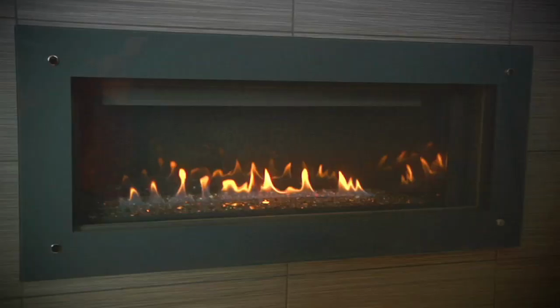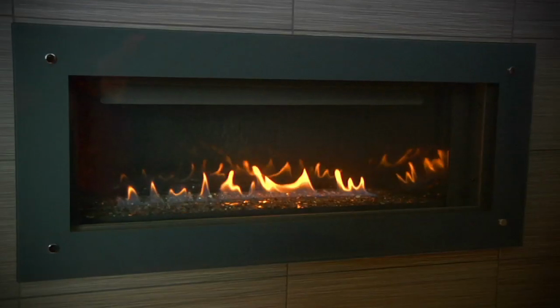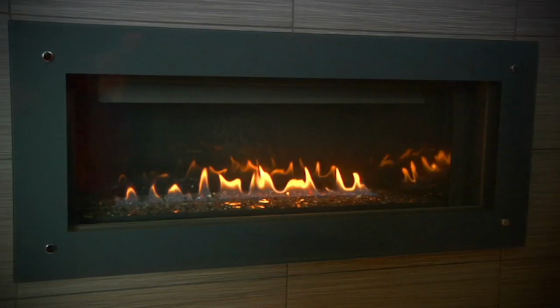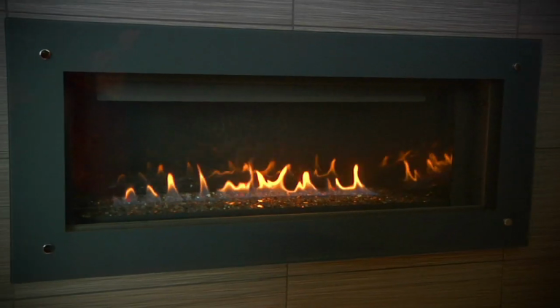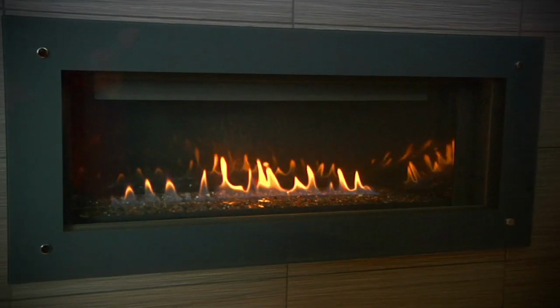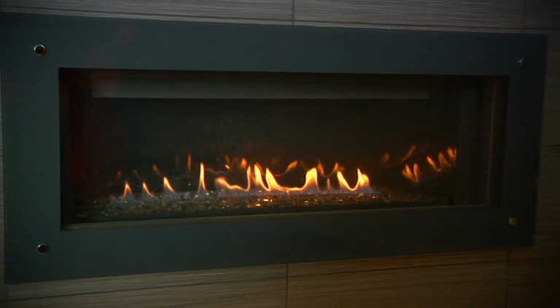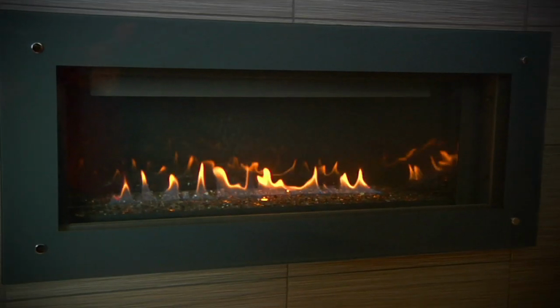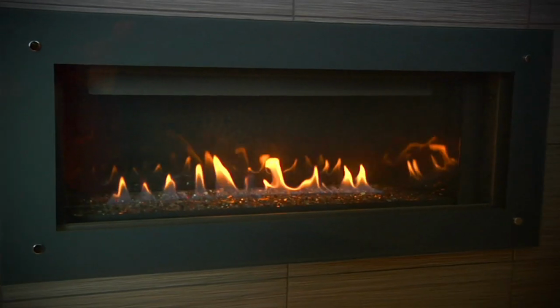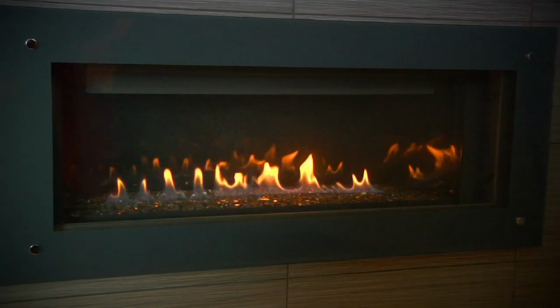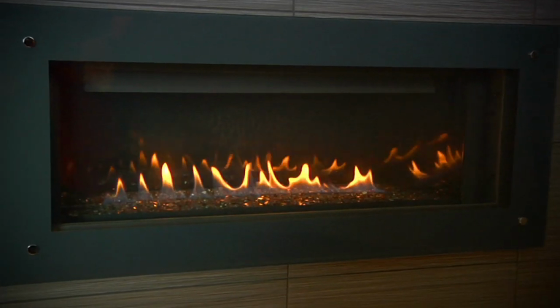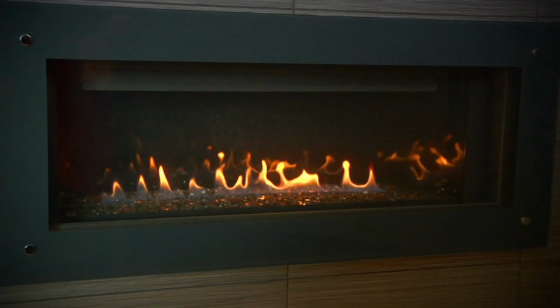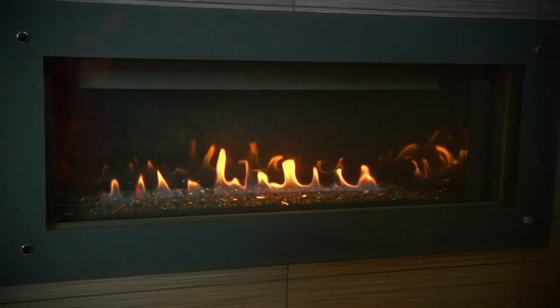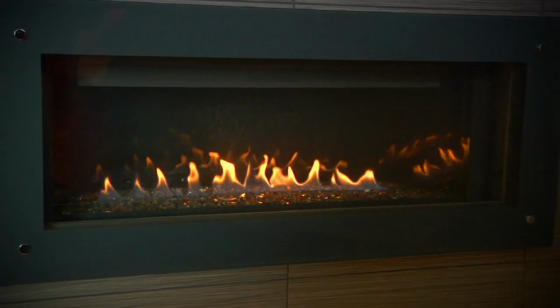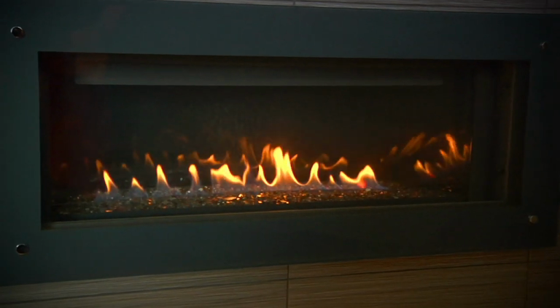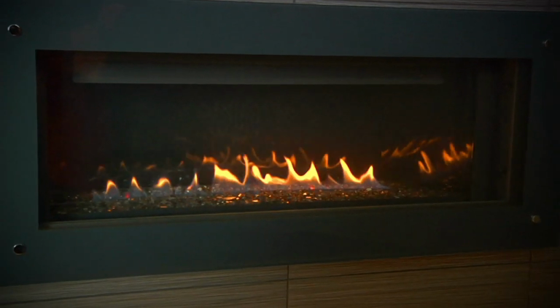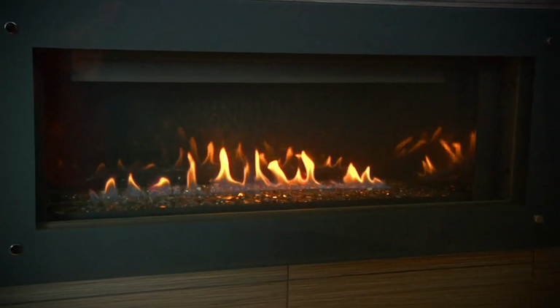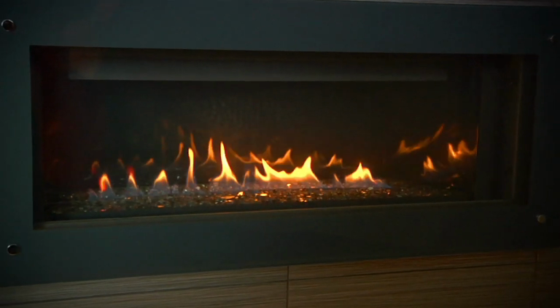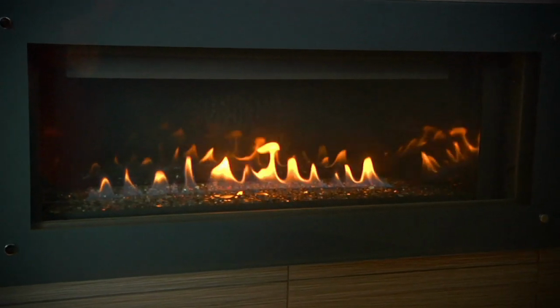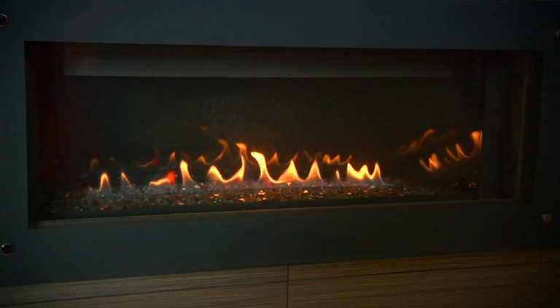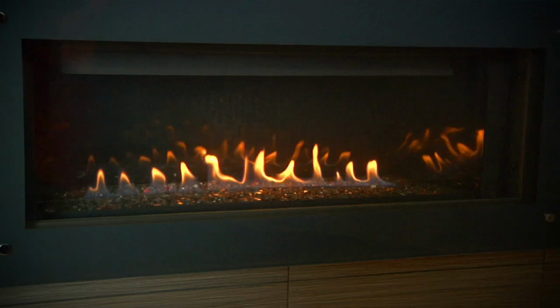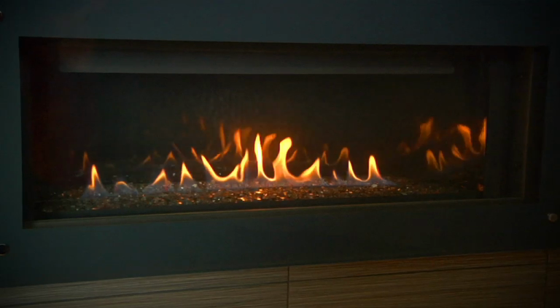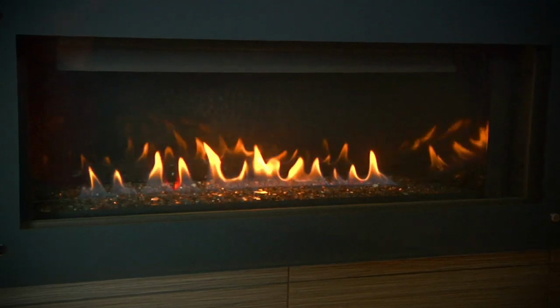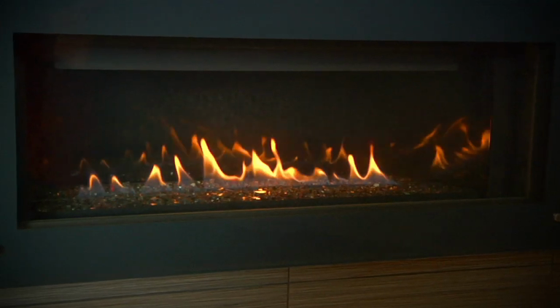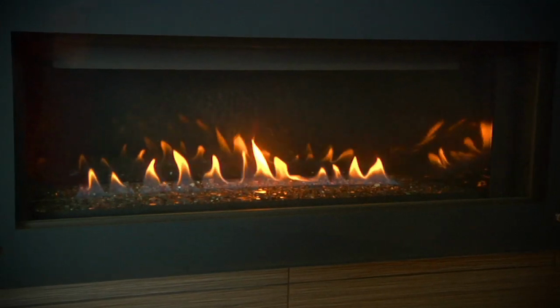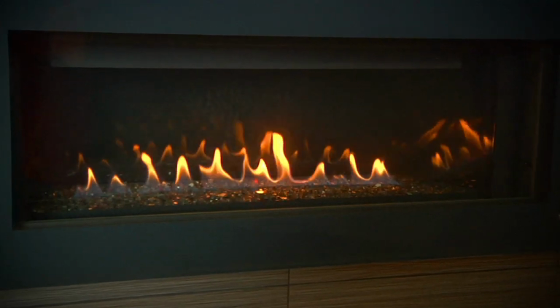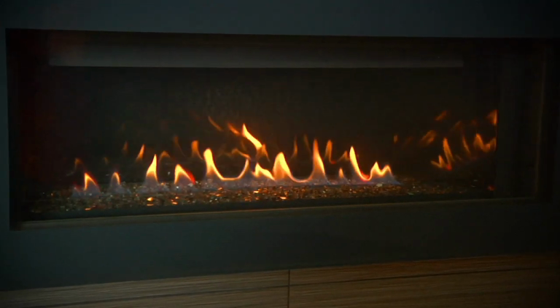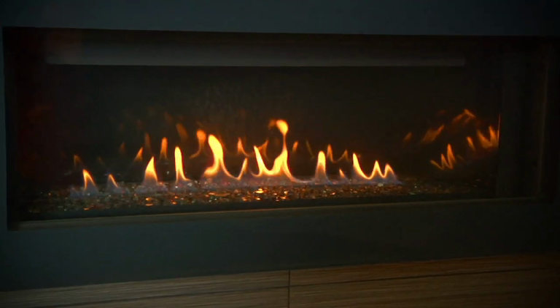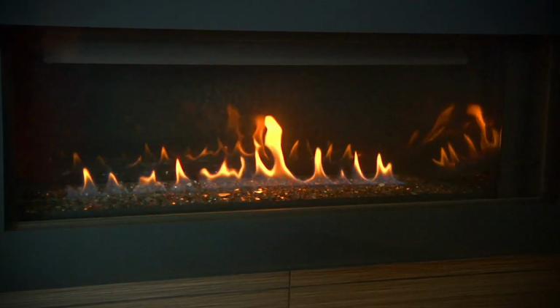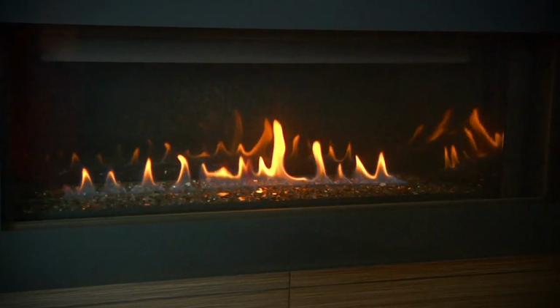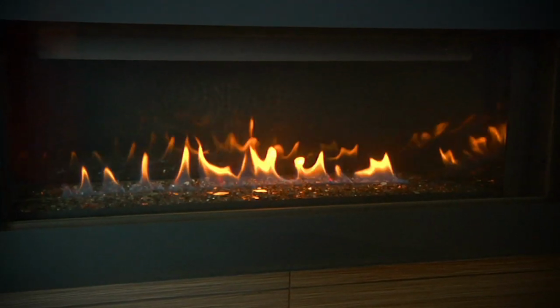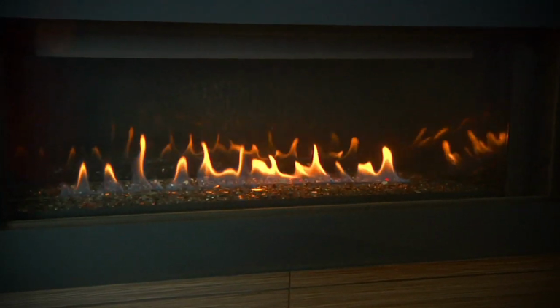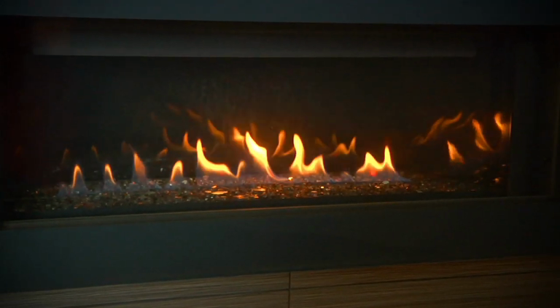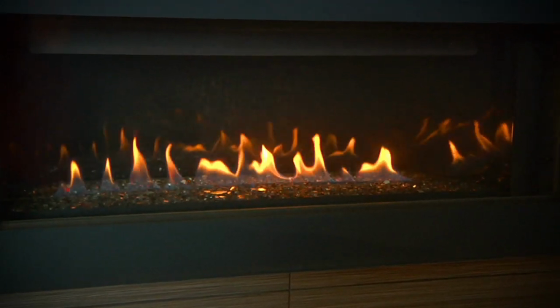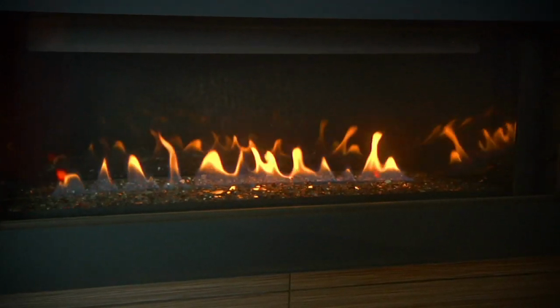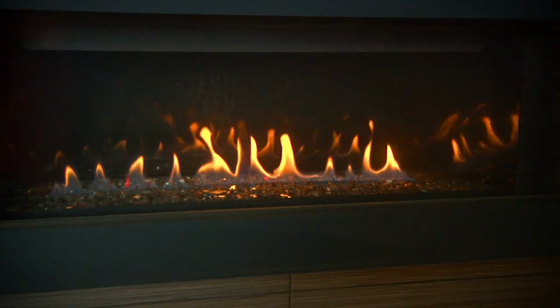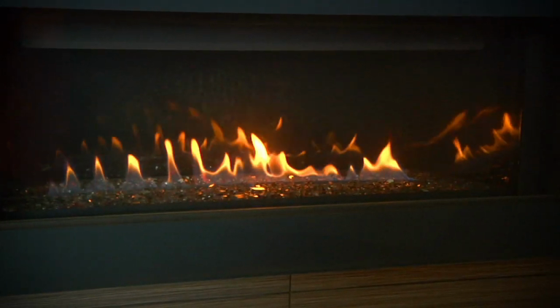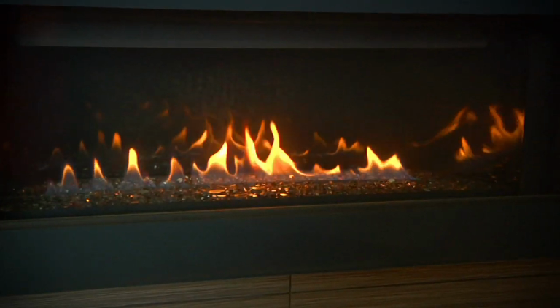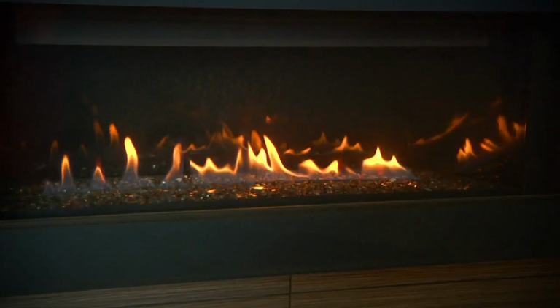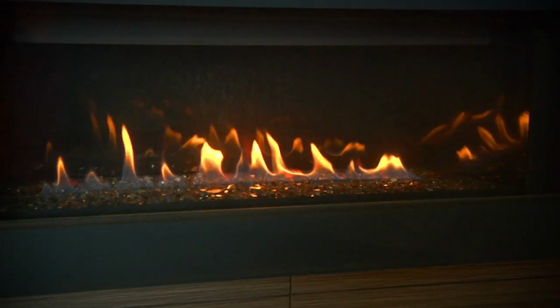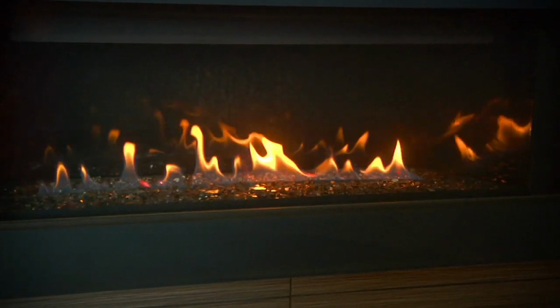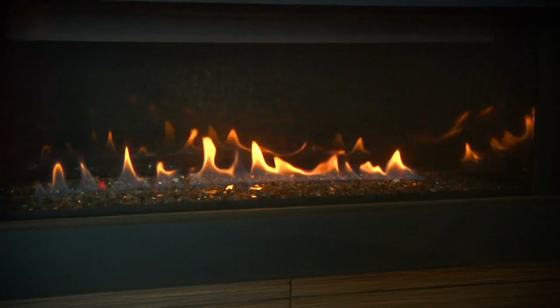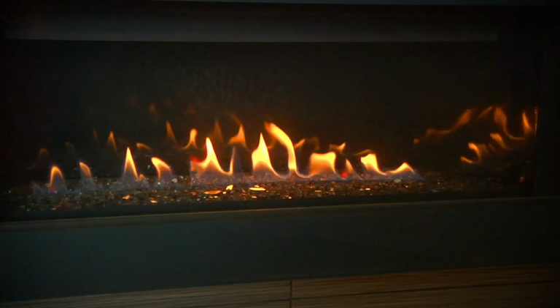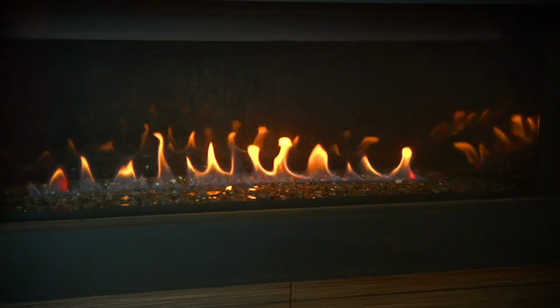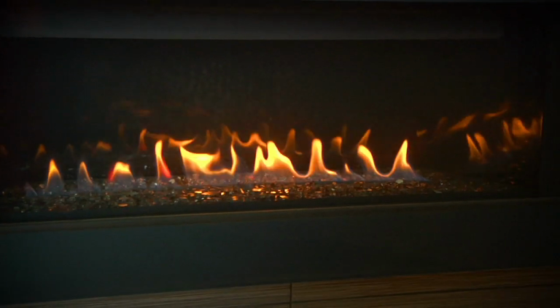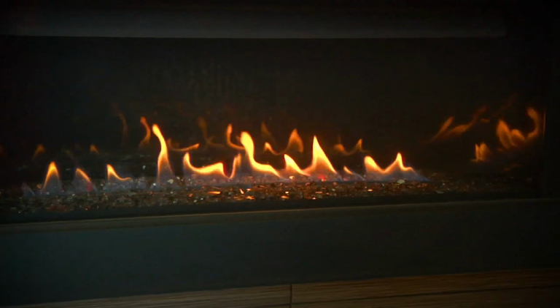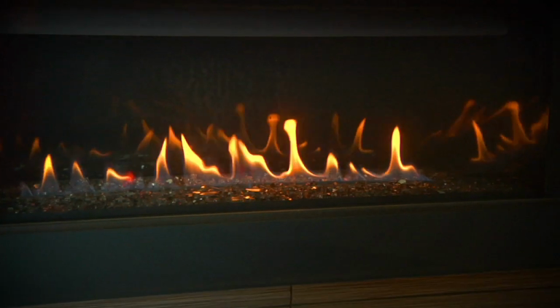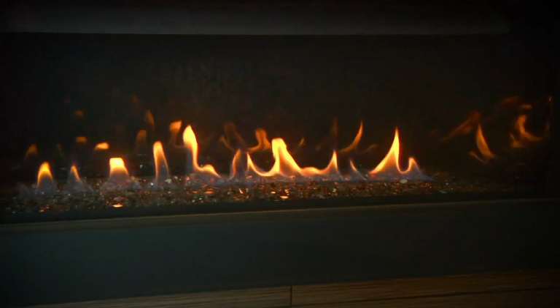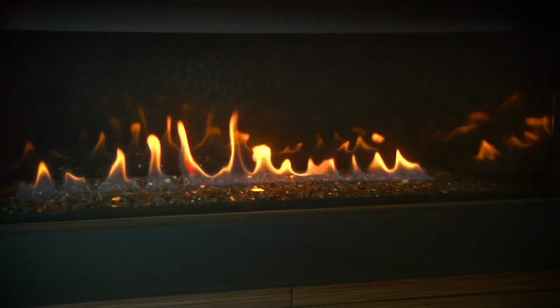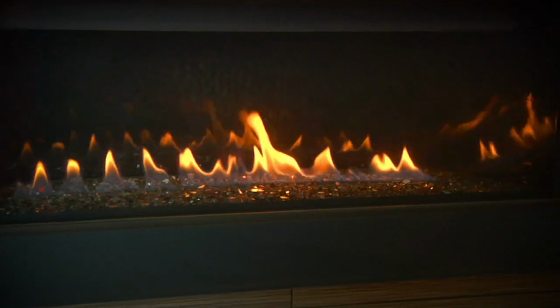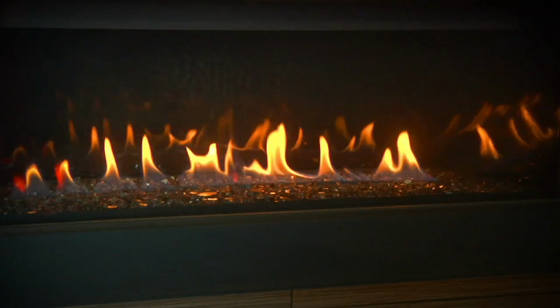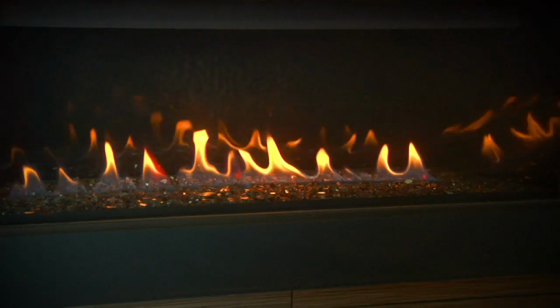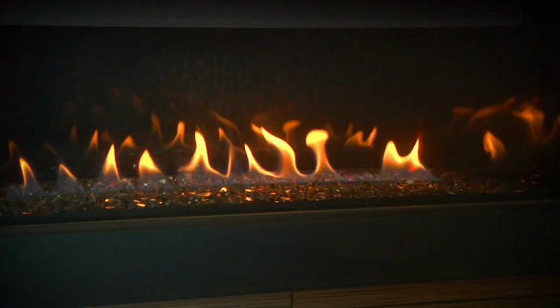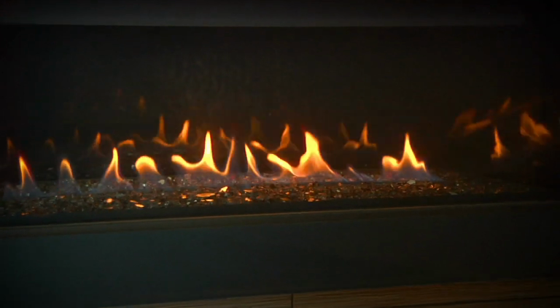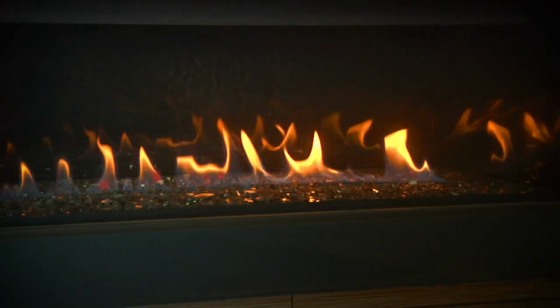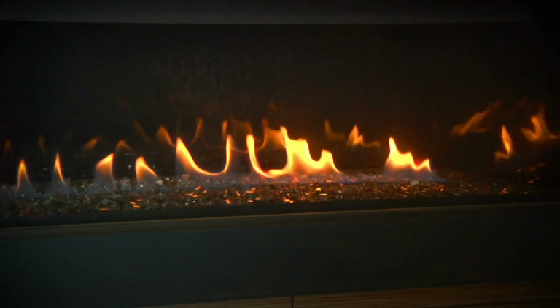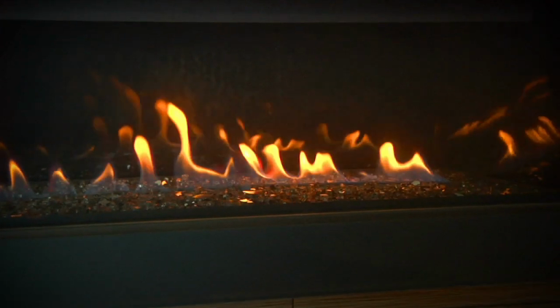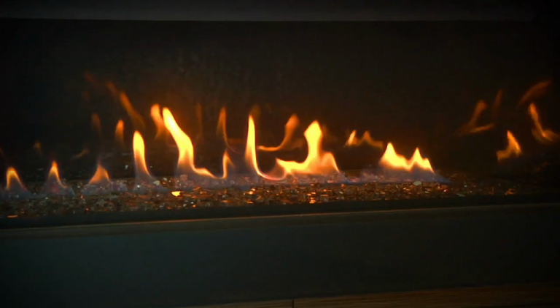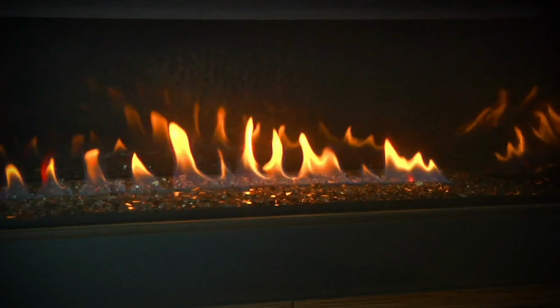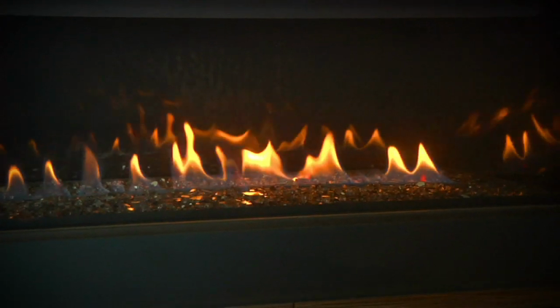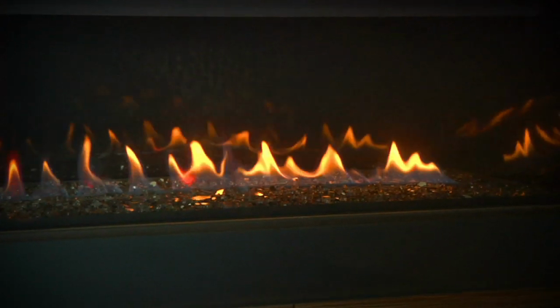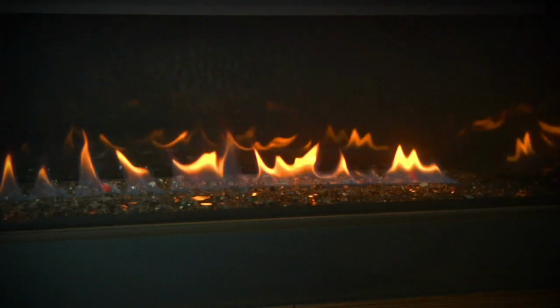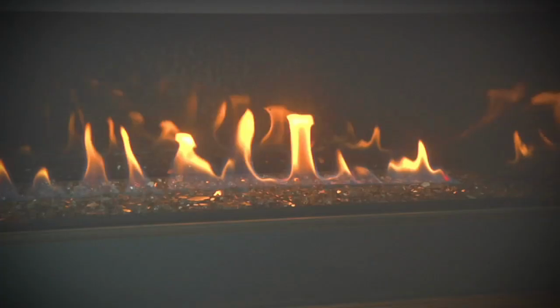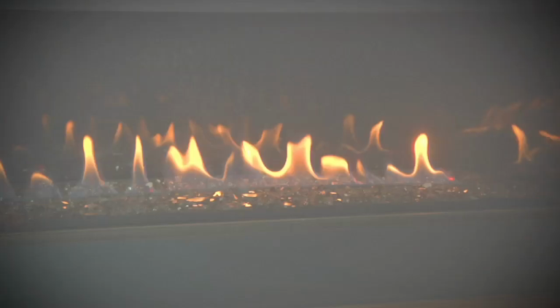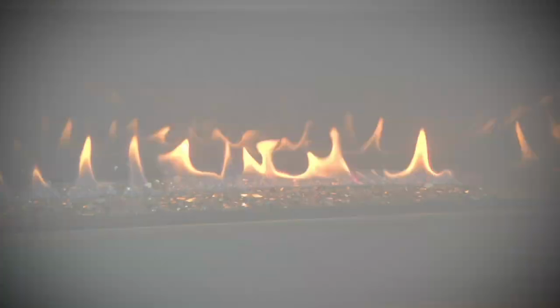To create a dramatic statement, the stylo glass front is available to complement the contemporary linear design.